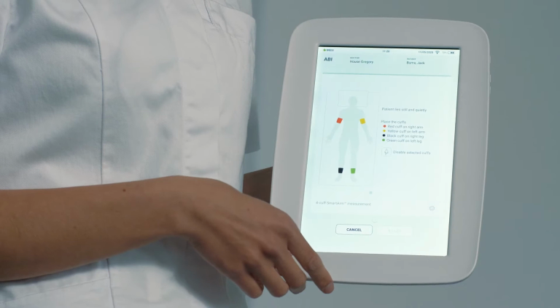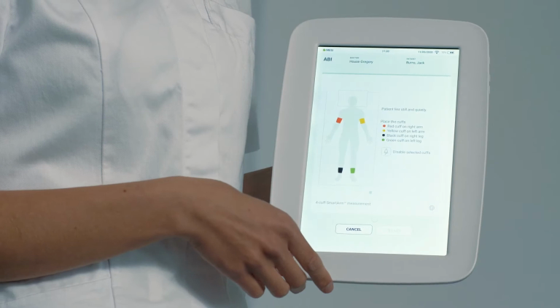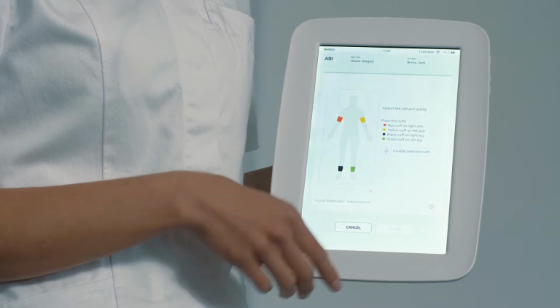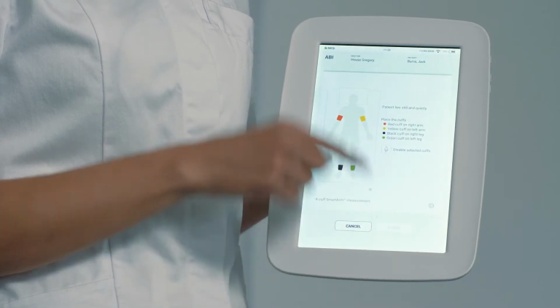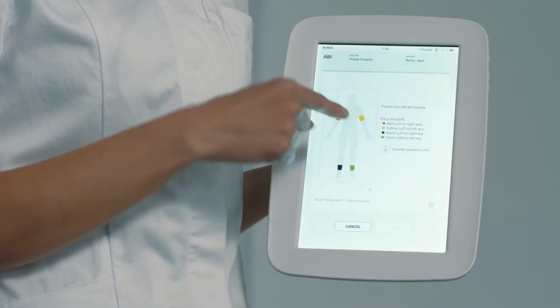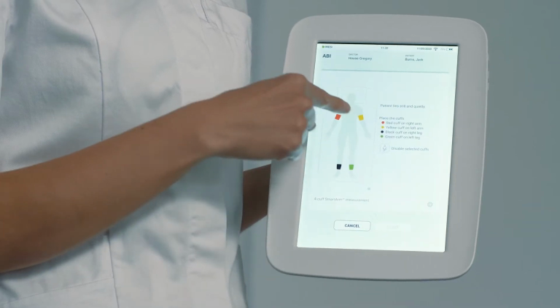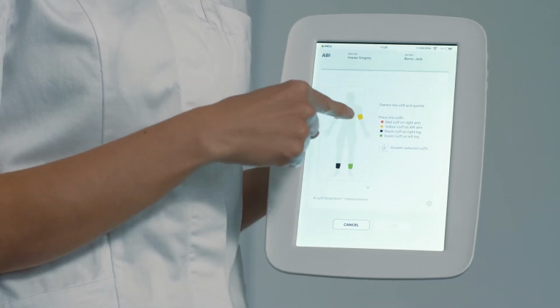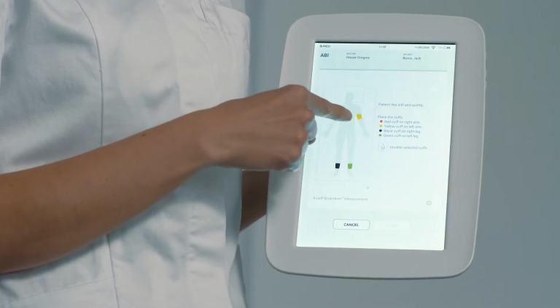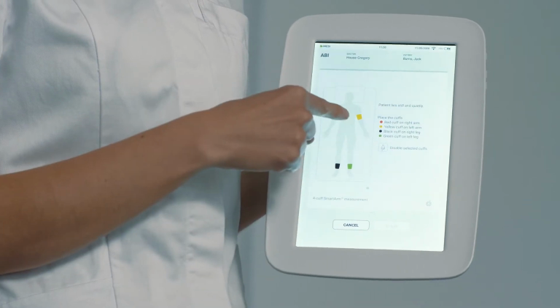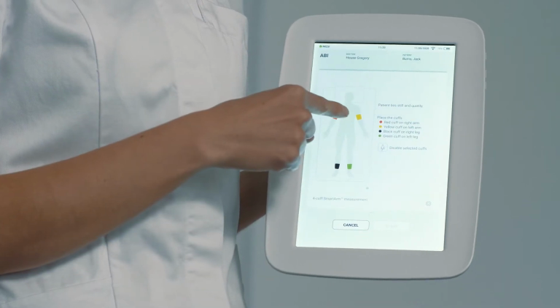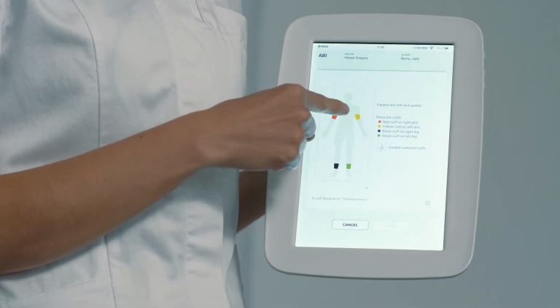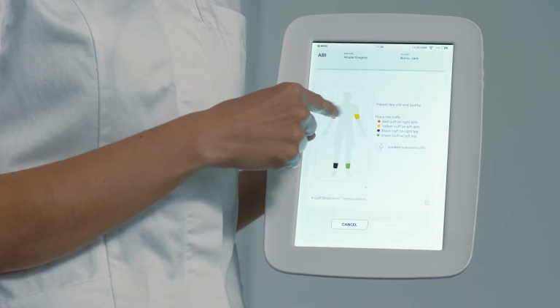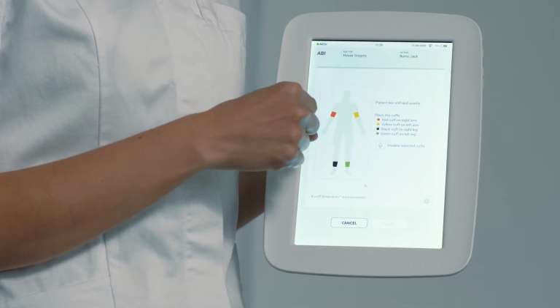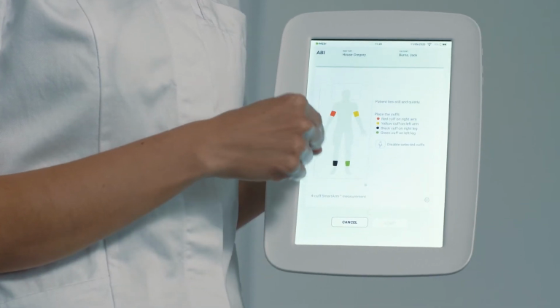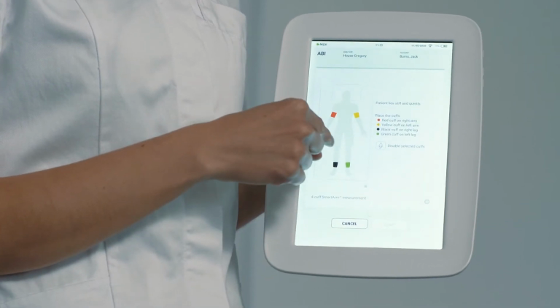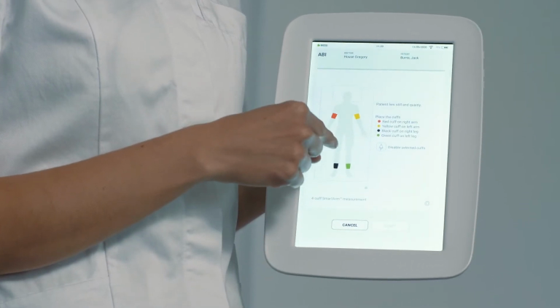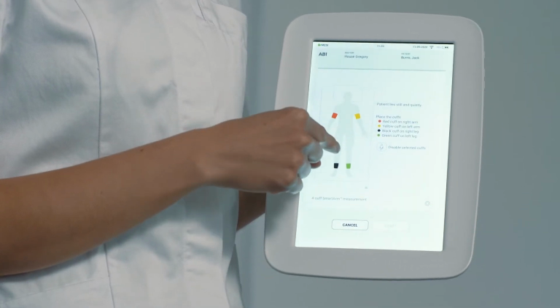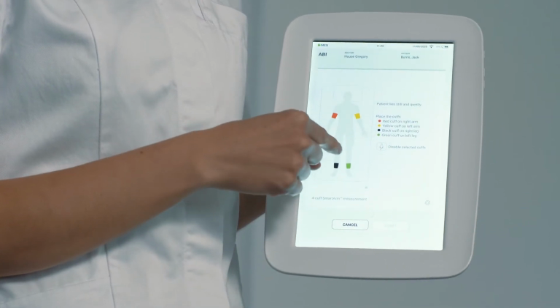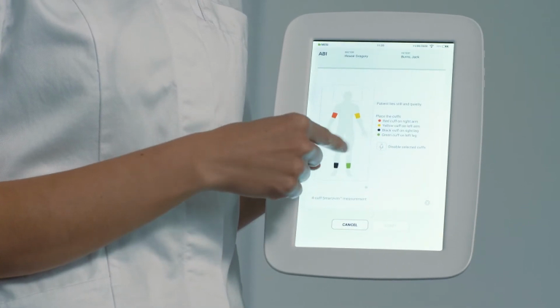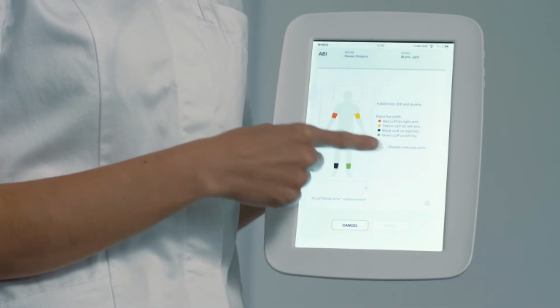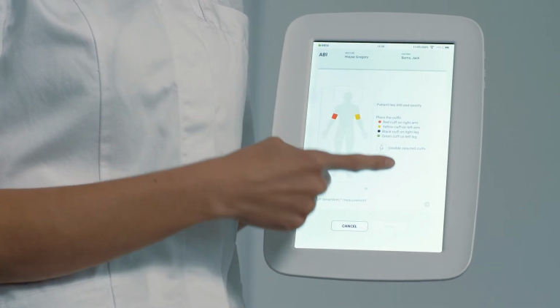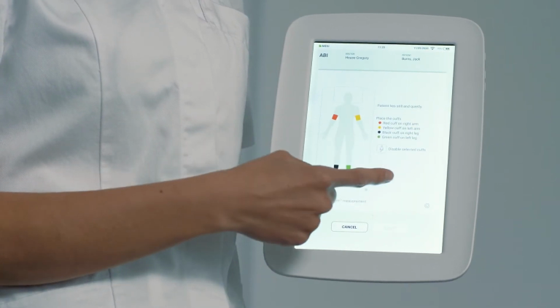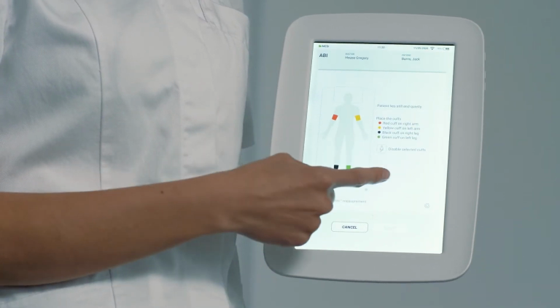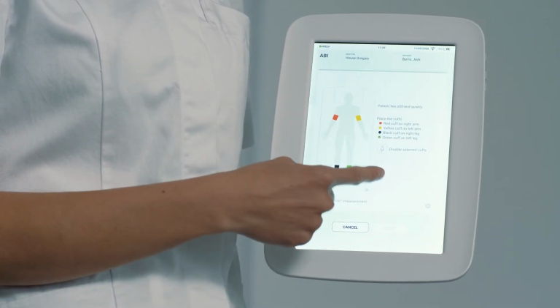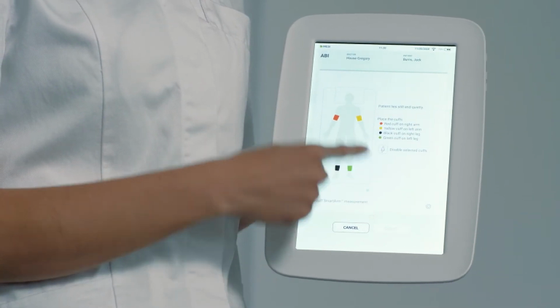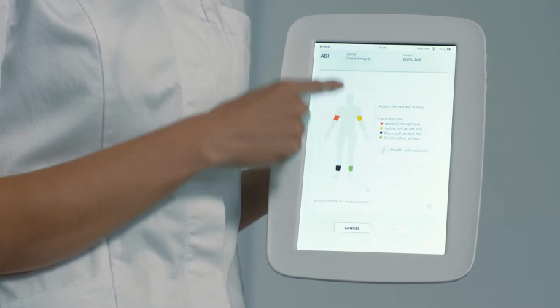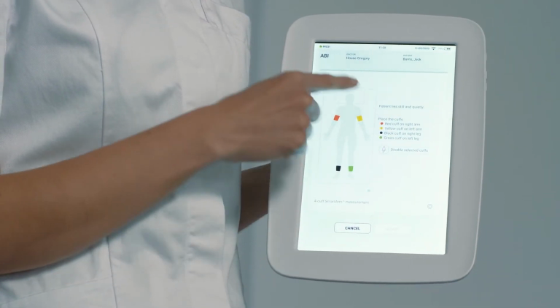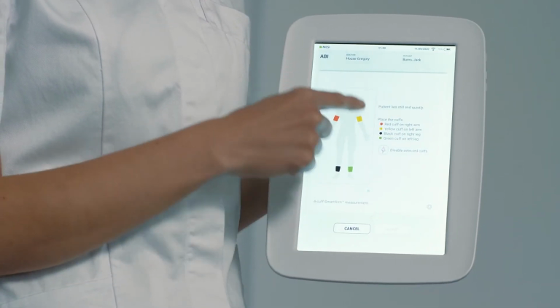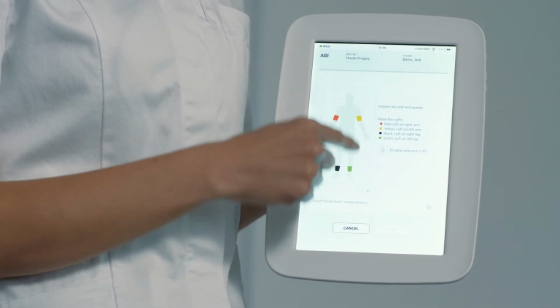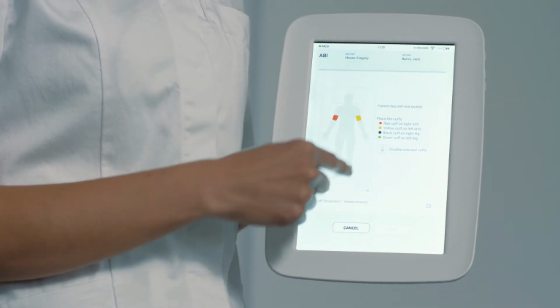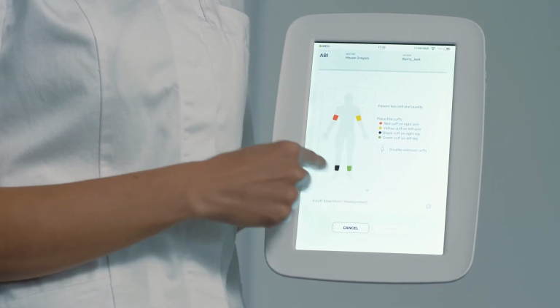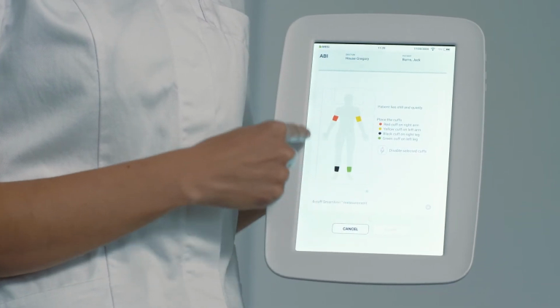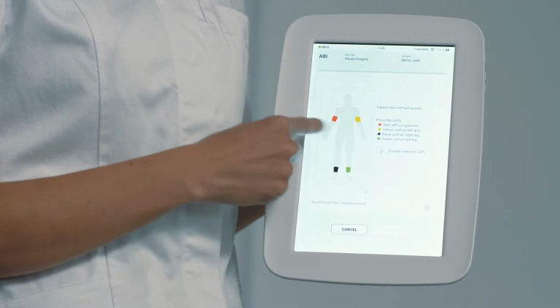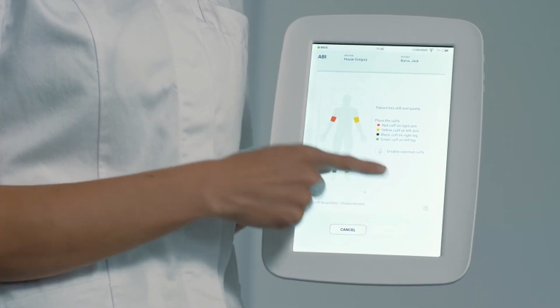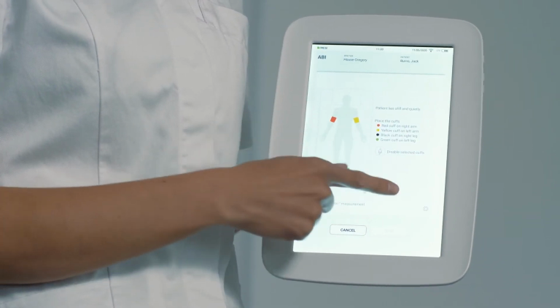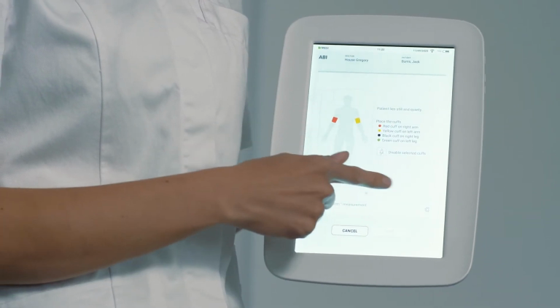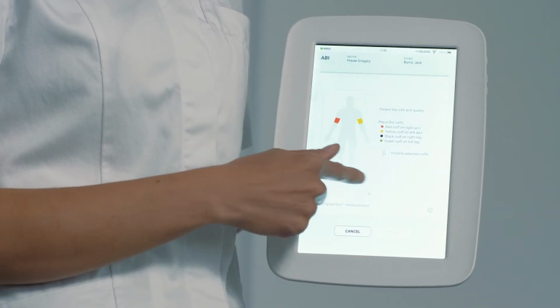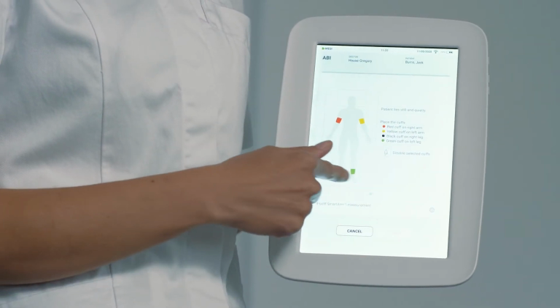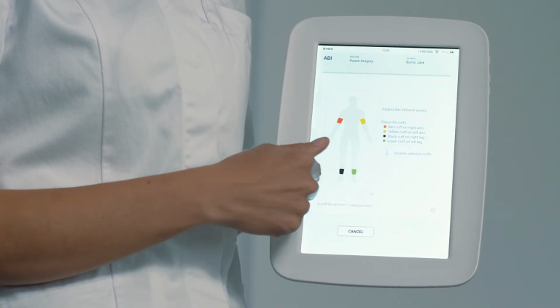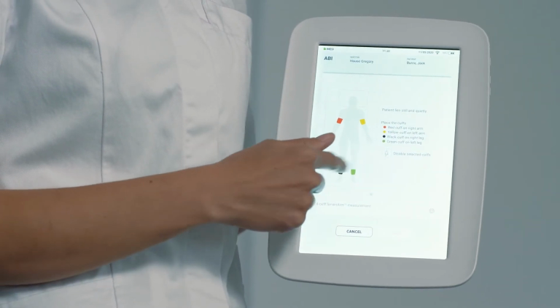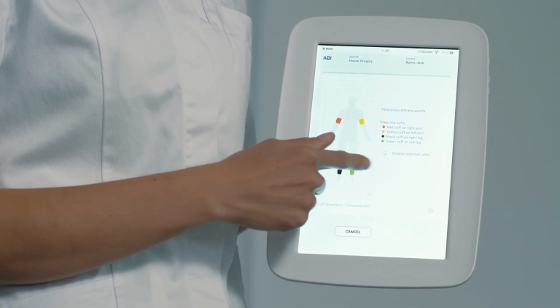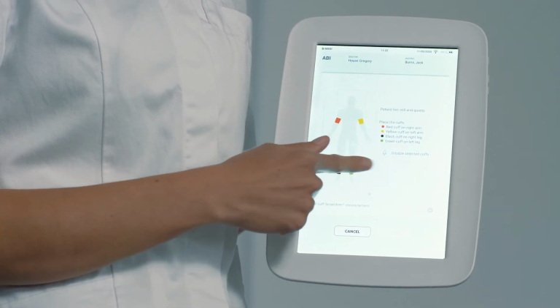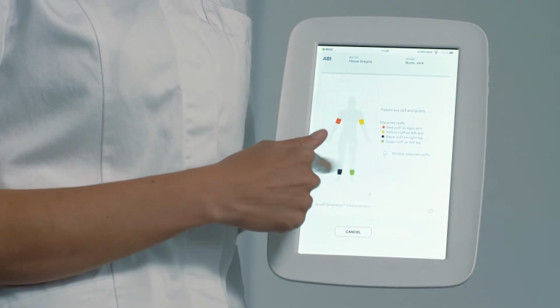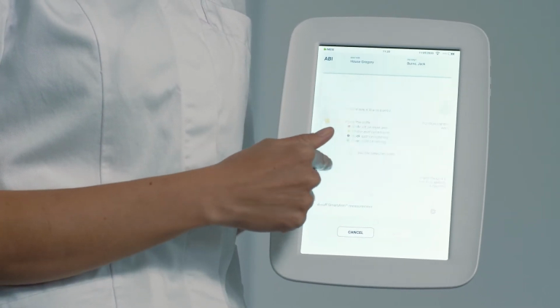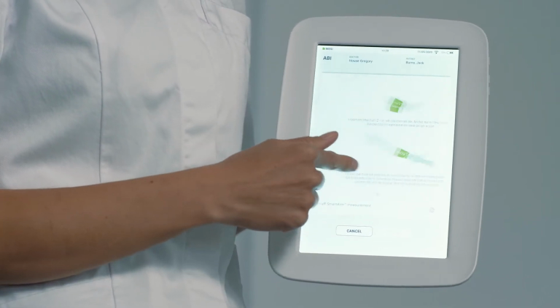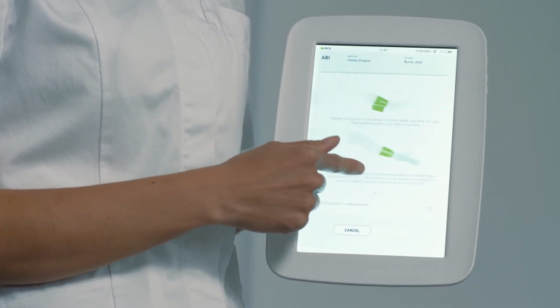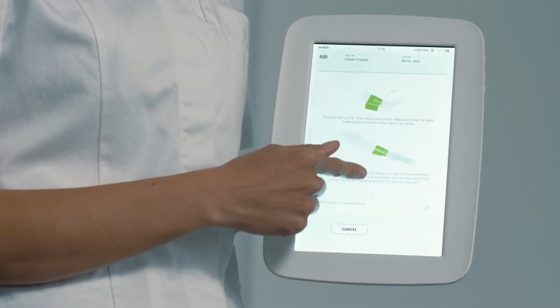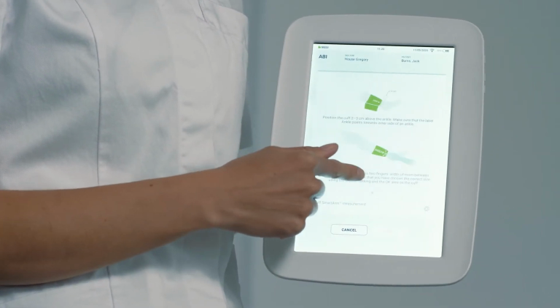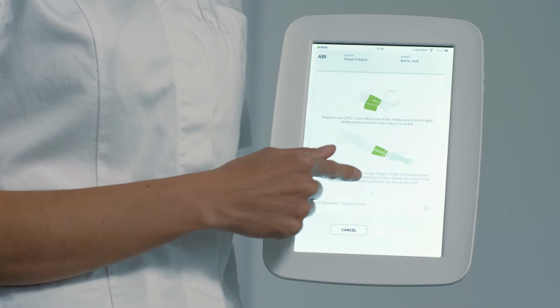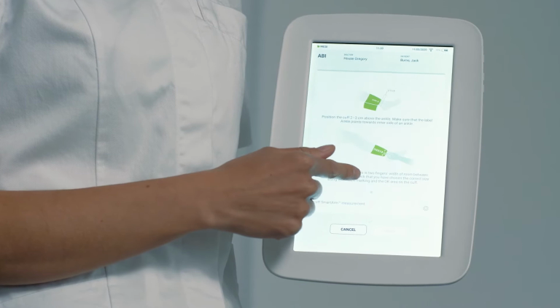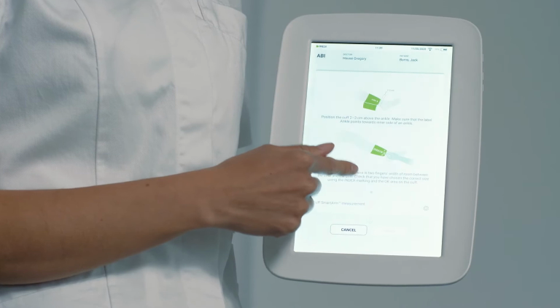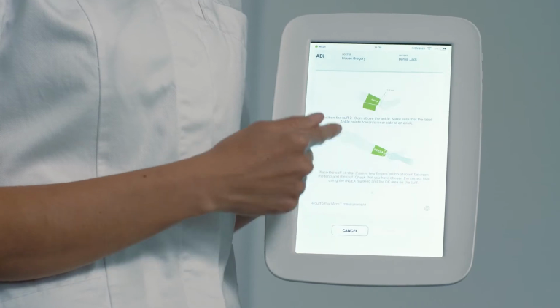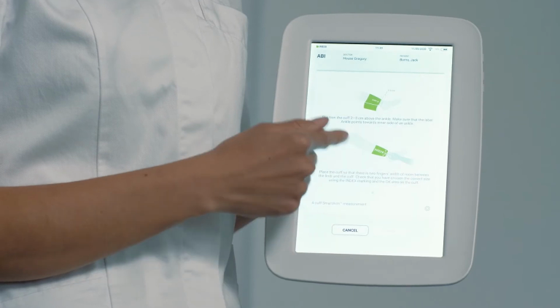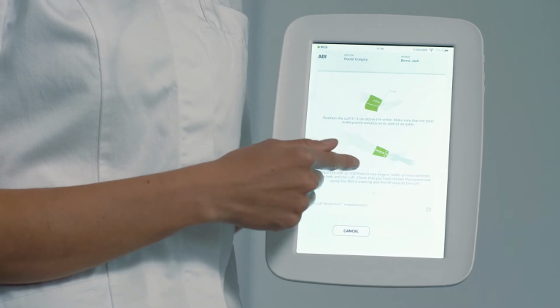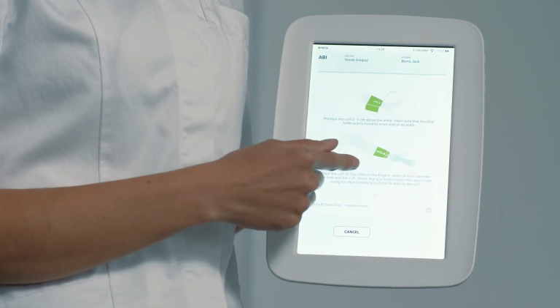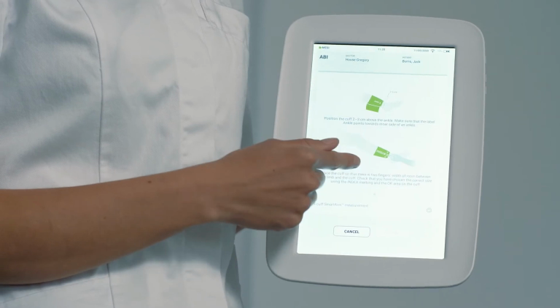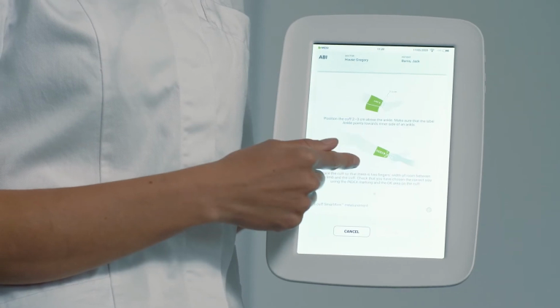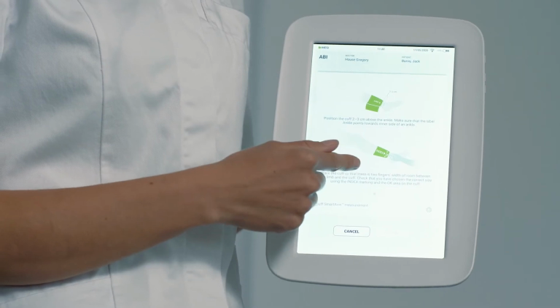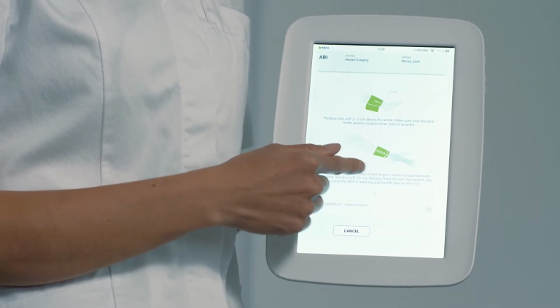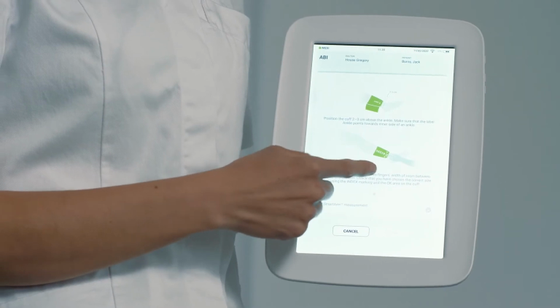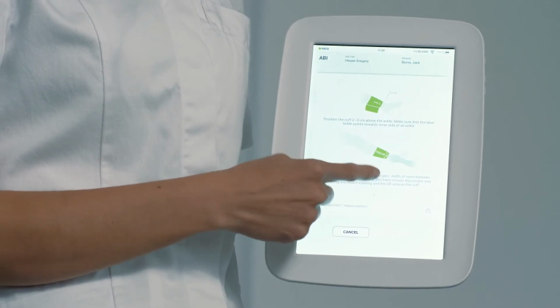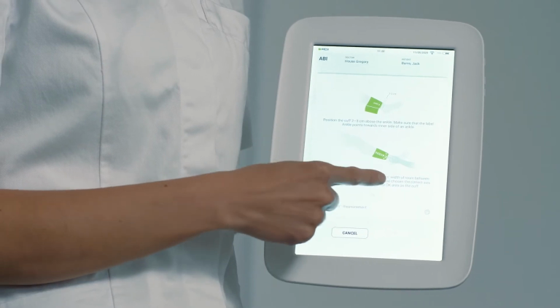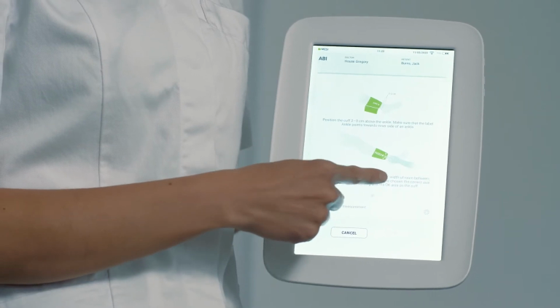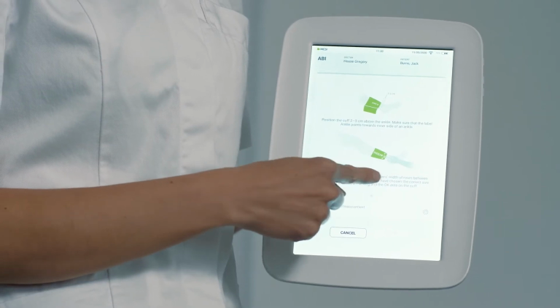The application guides you through the correct cuff placement and it directs you to the guidelines printed on each cuff.